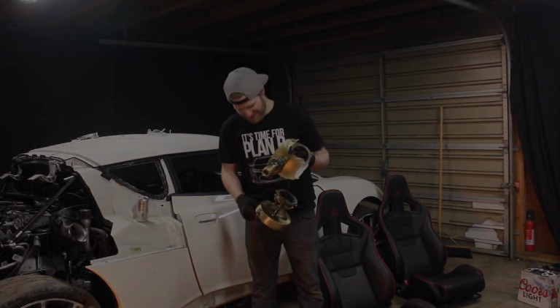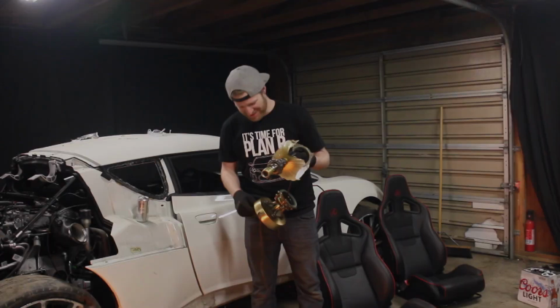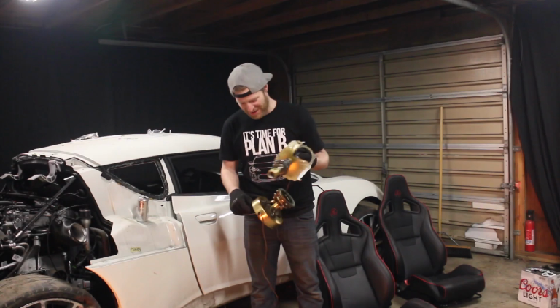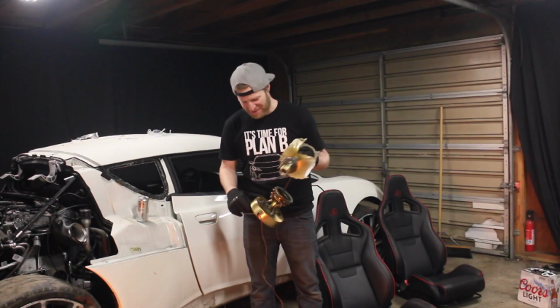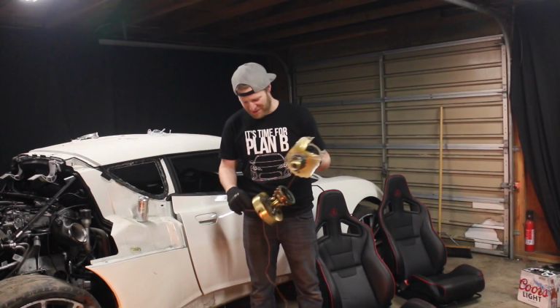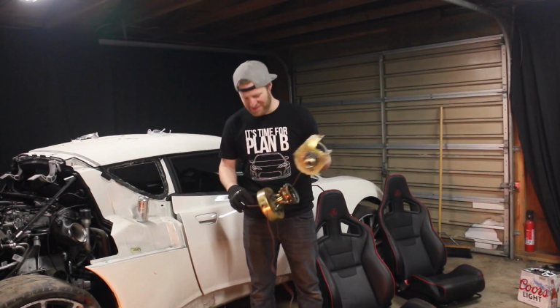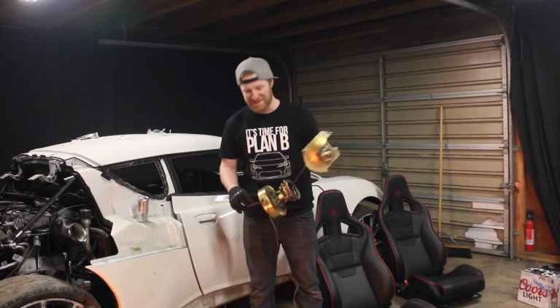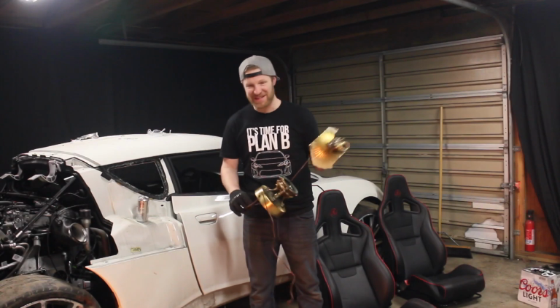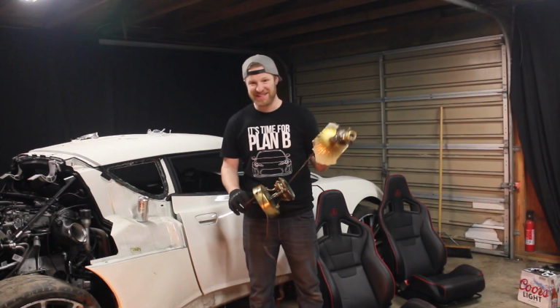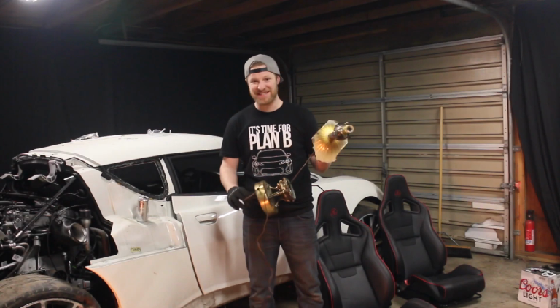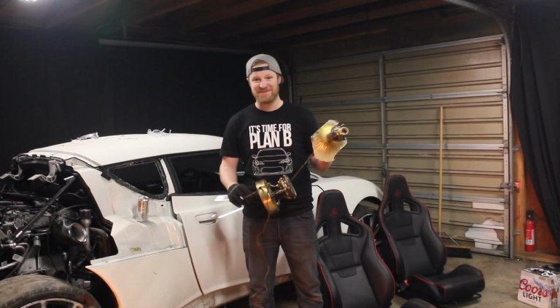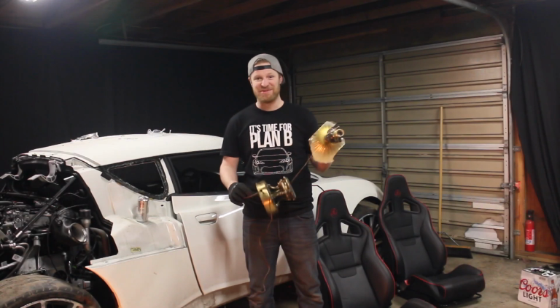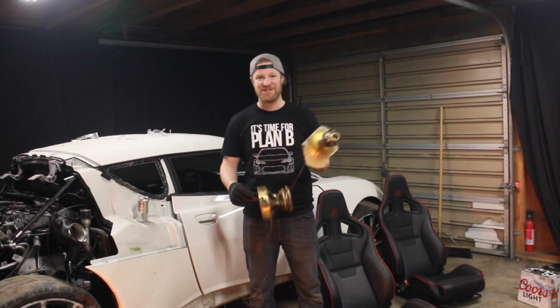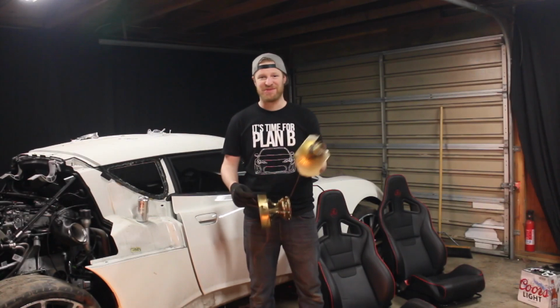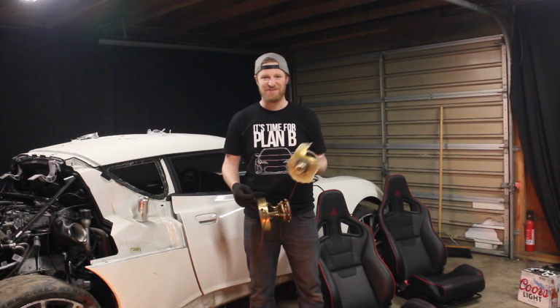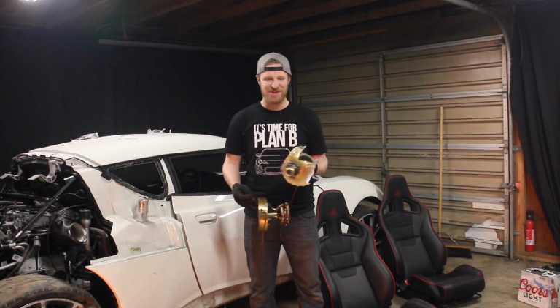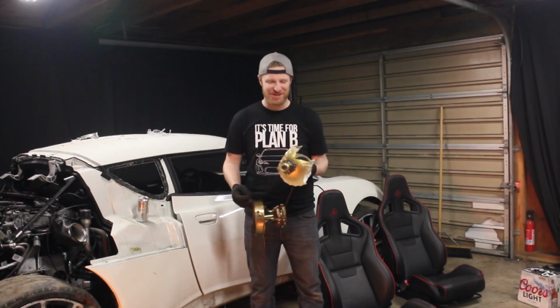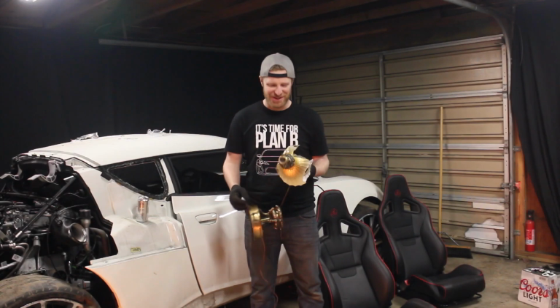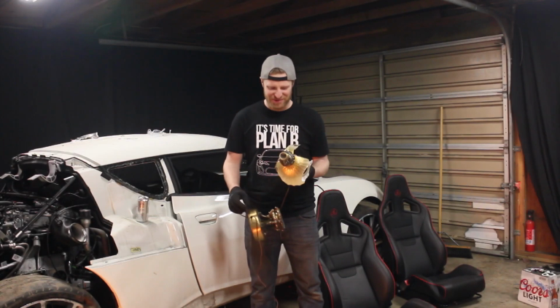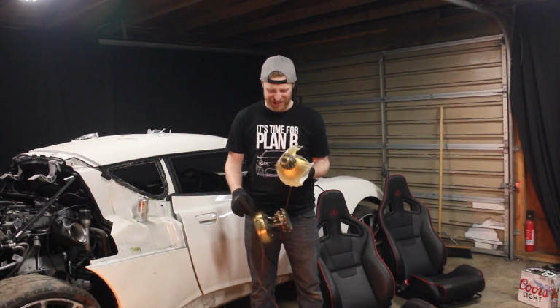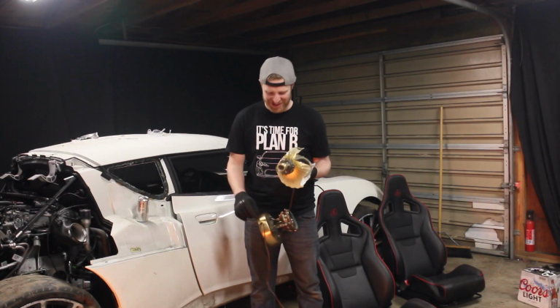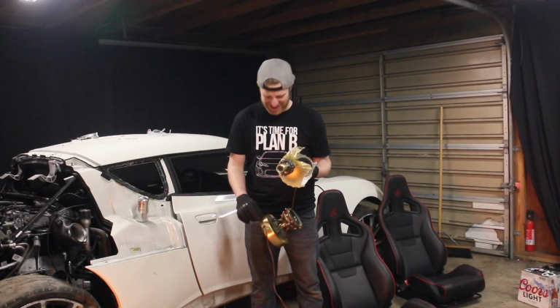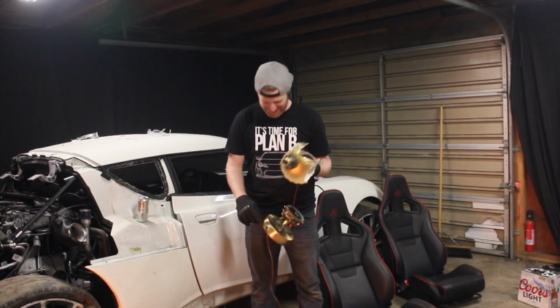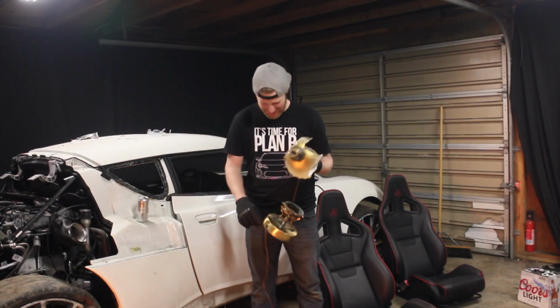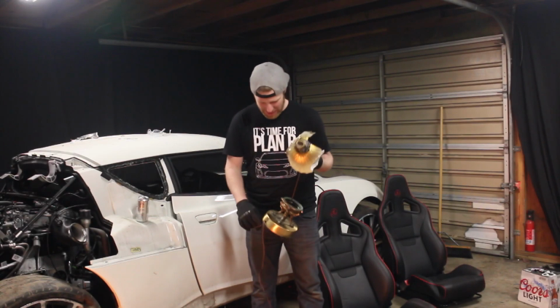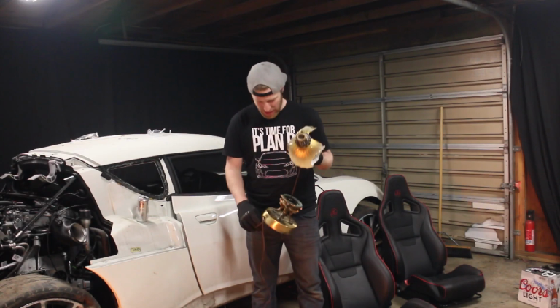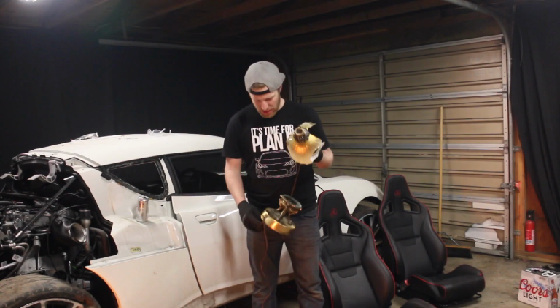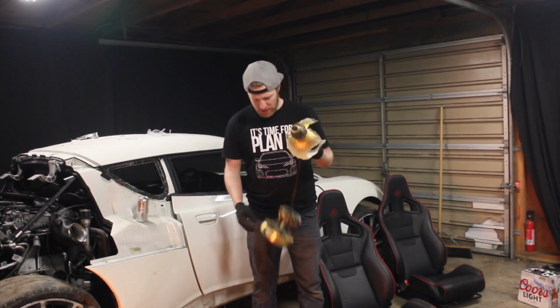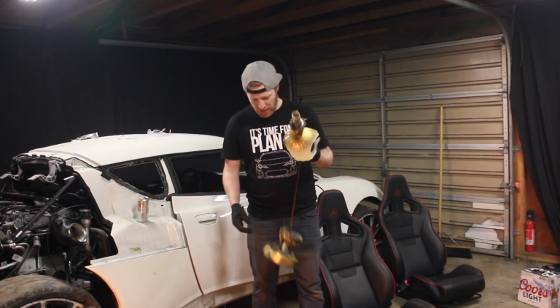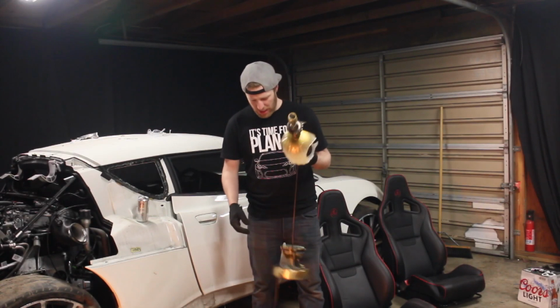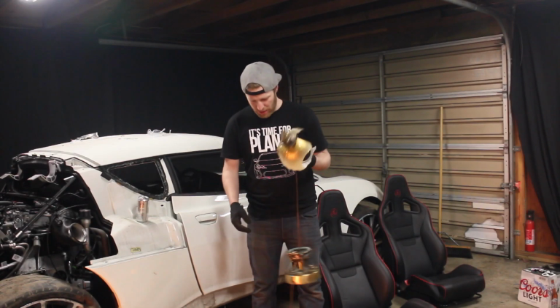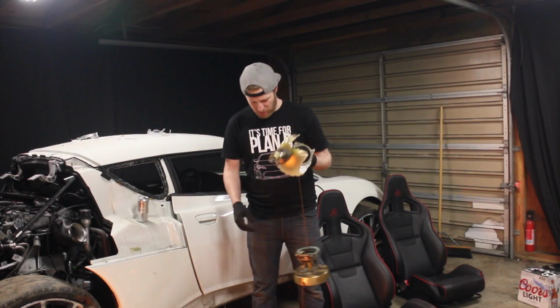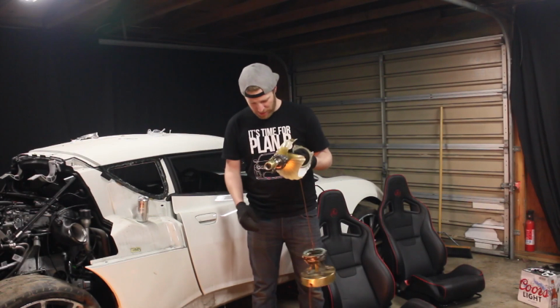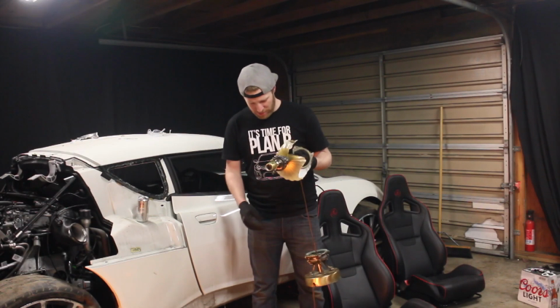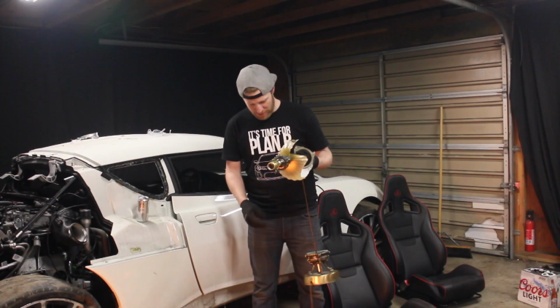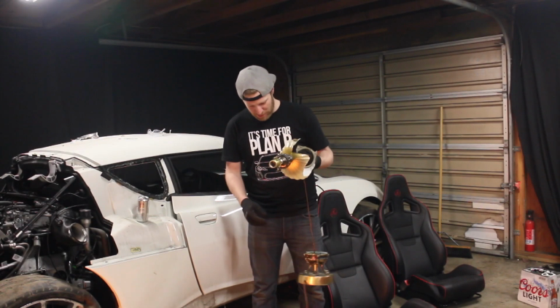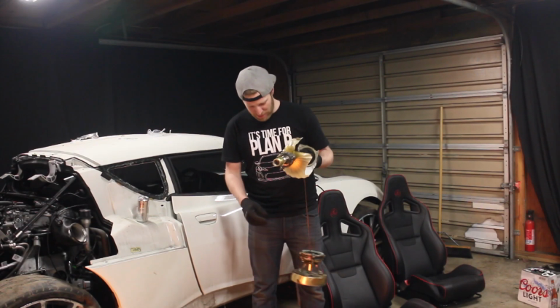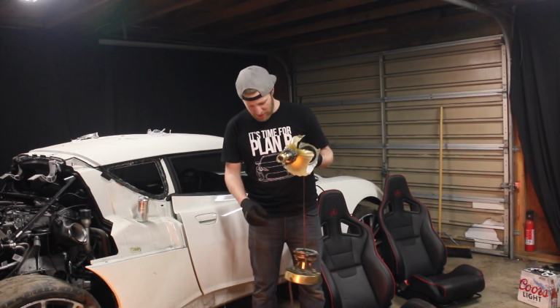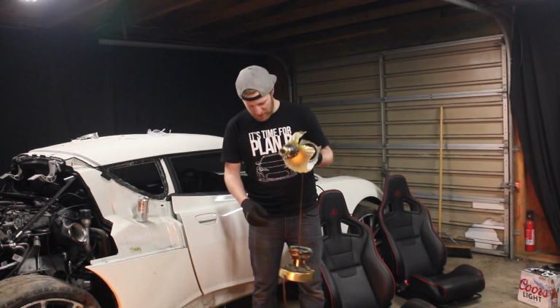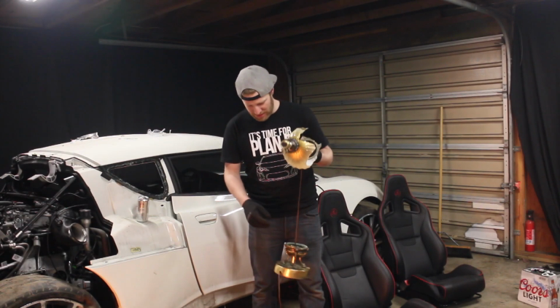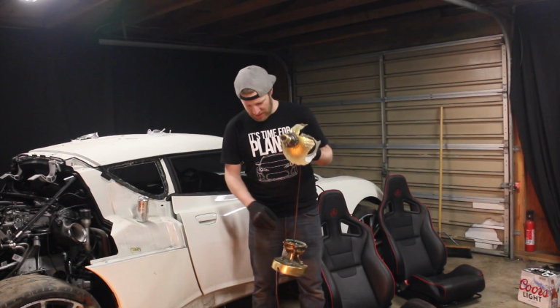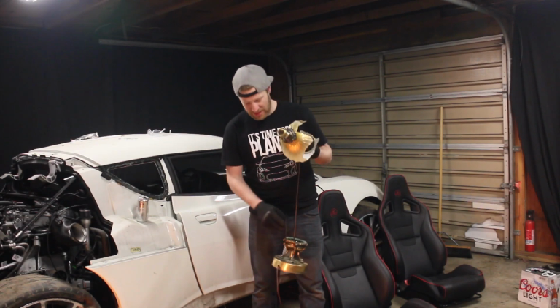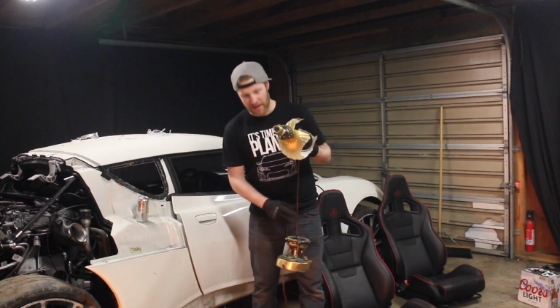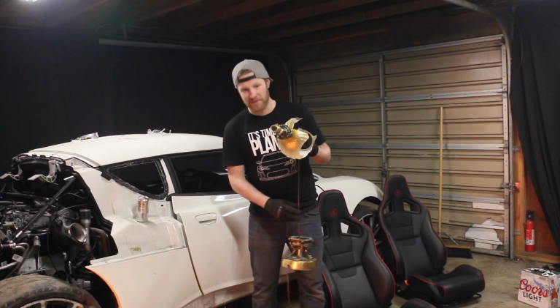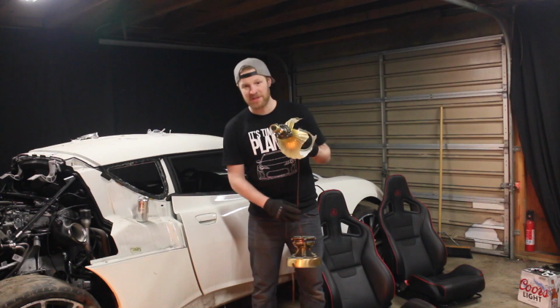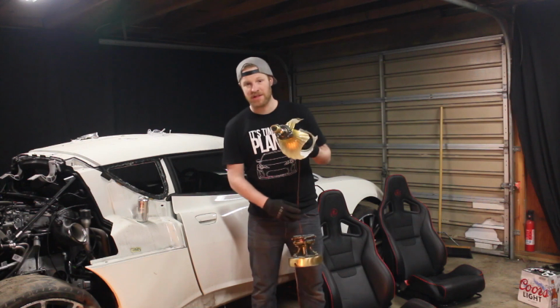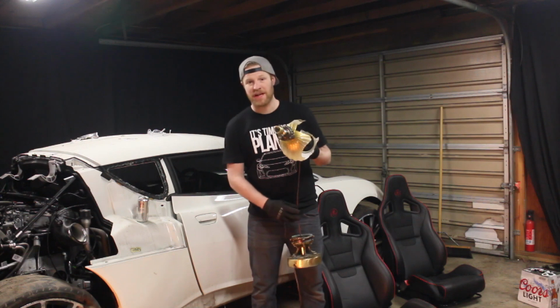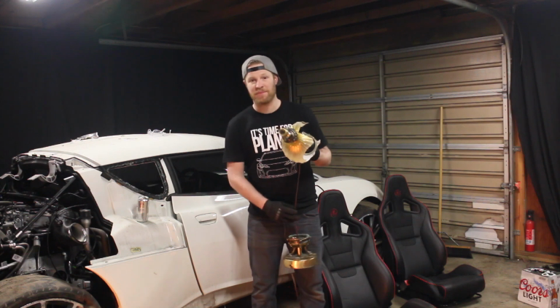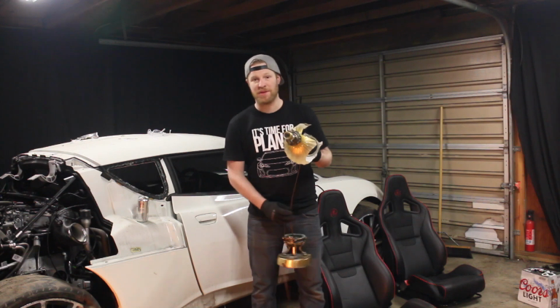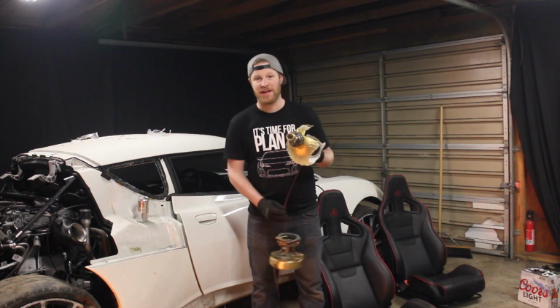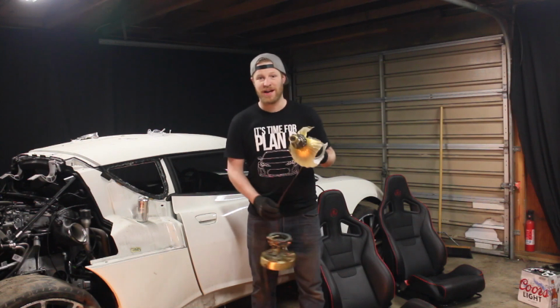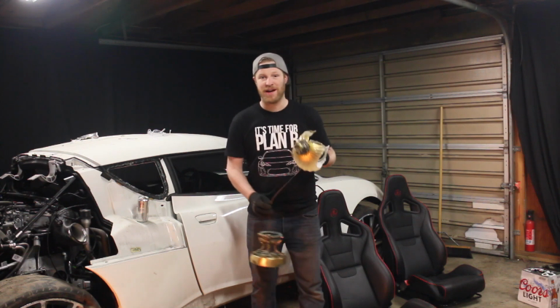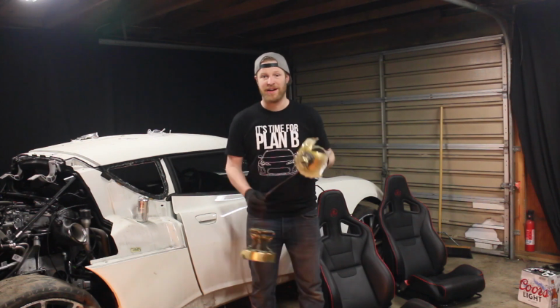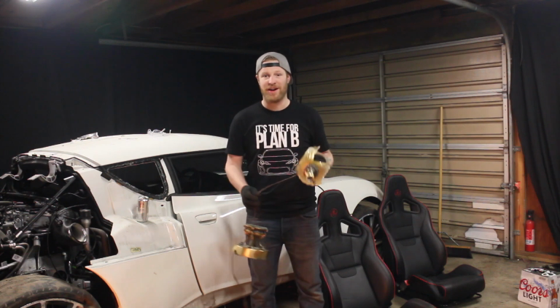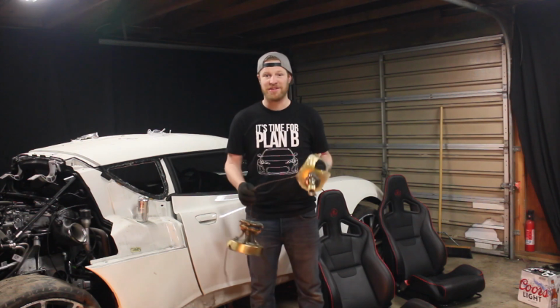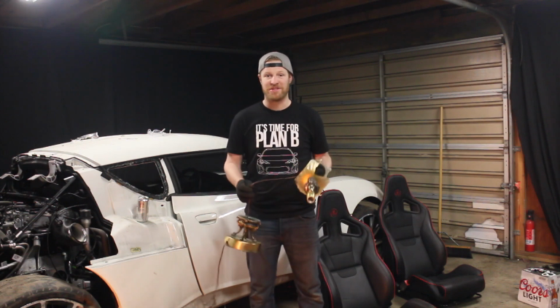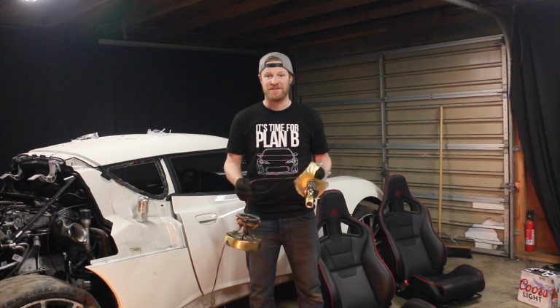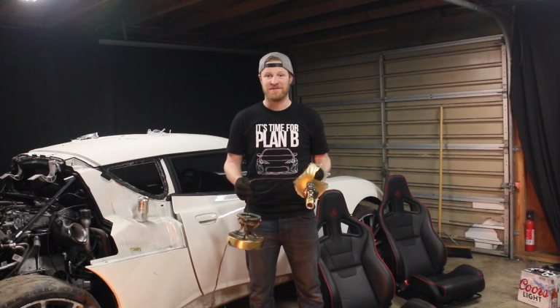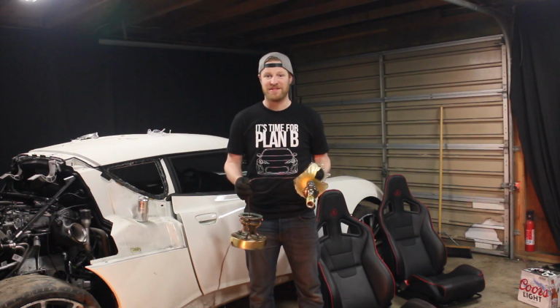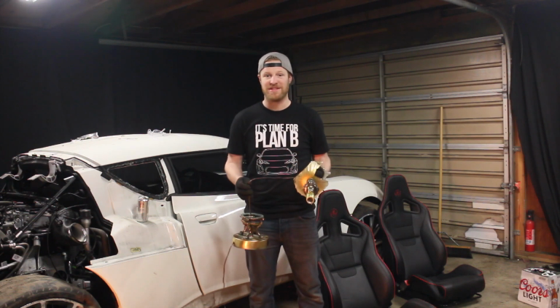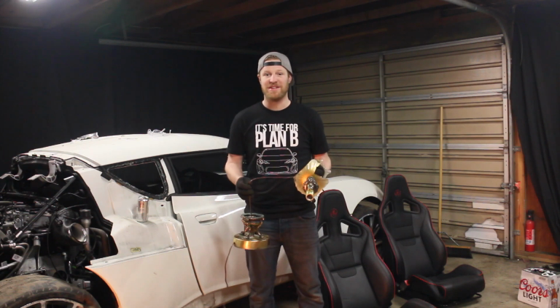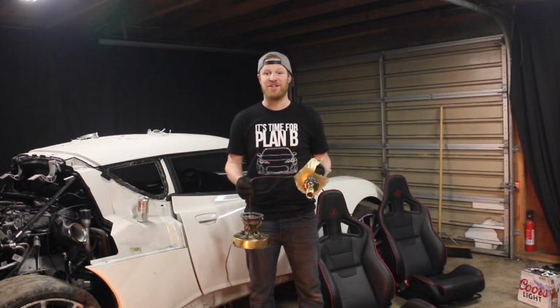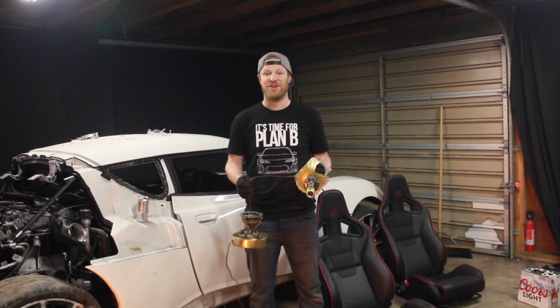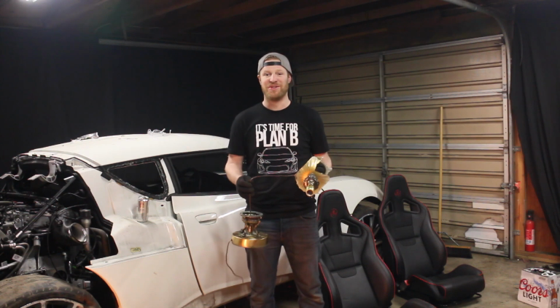What's up, everybody? This is BS for Build. I'm Chris. Today we're going to be rebuilding this salvage lamp that I got at auction. Stay tuned.